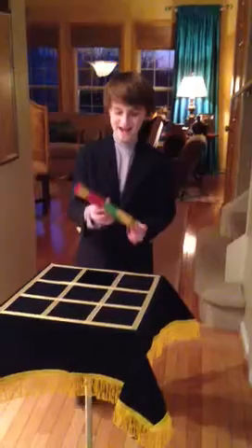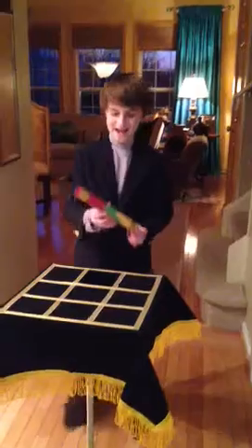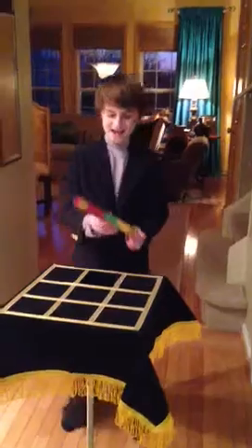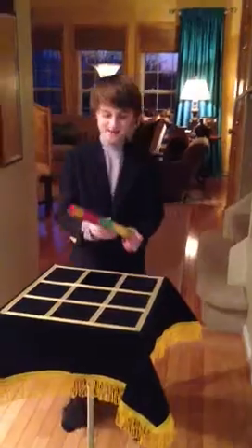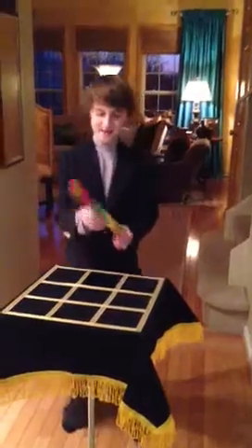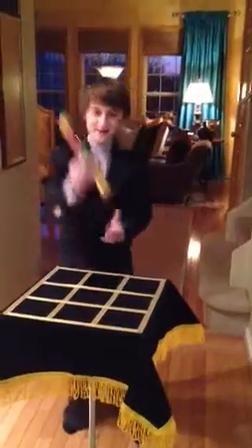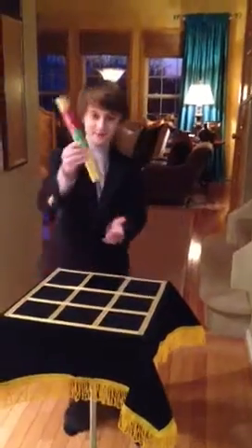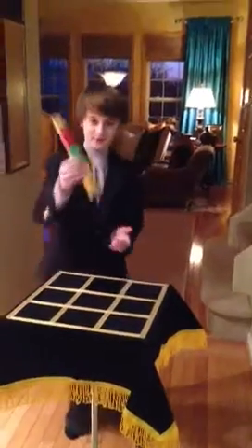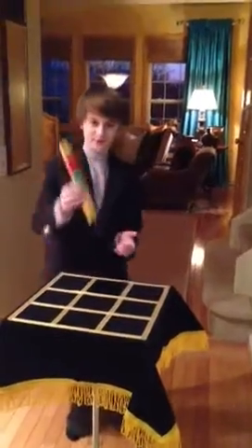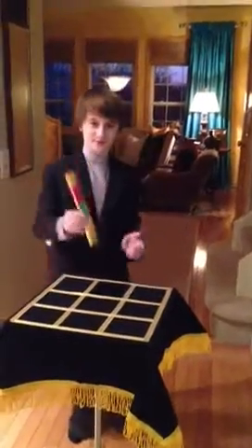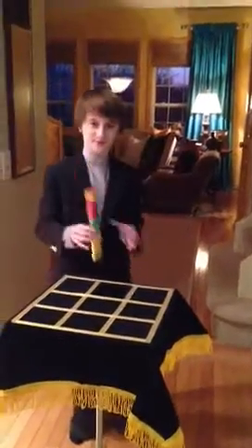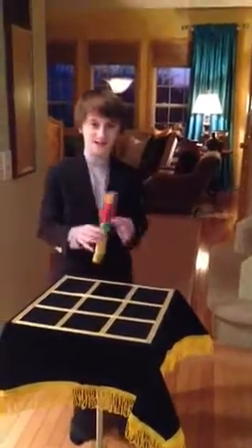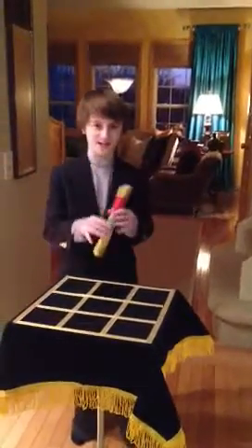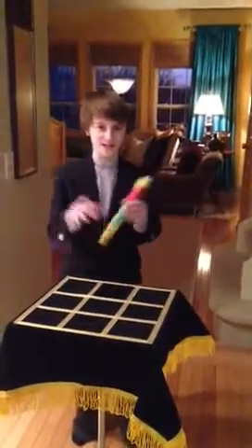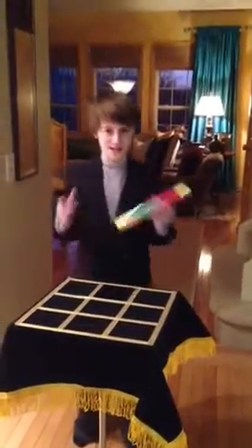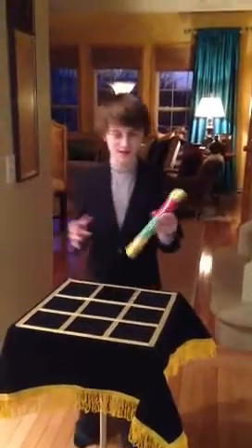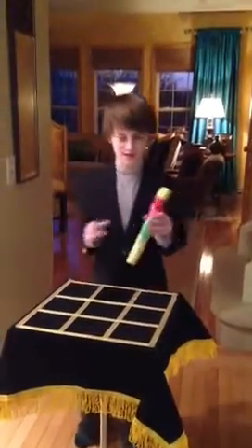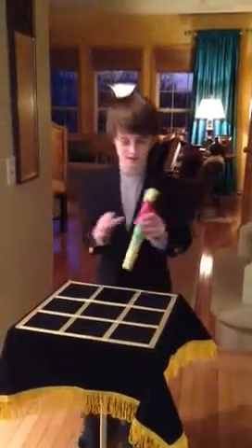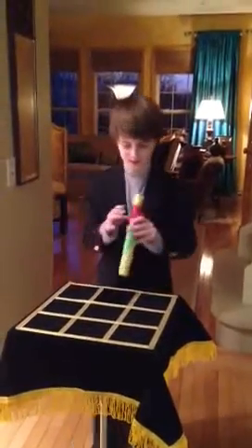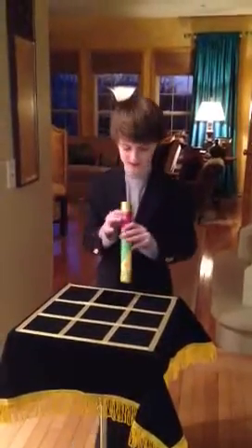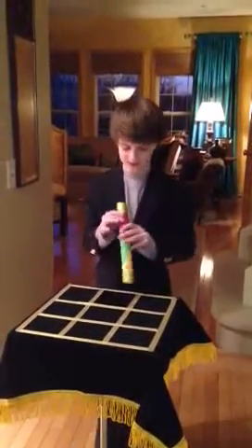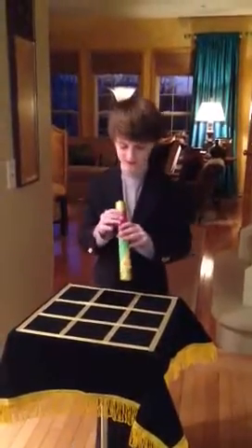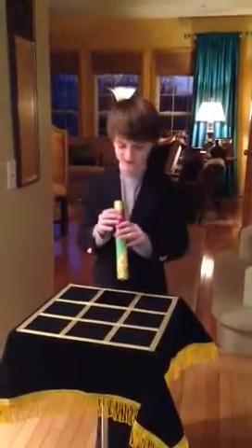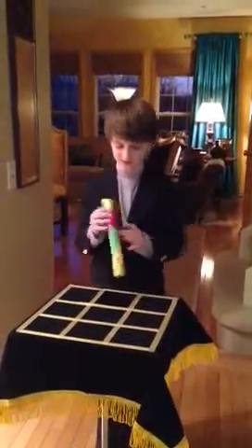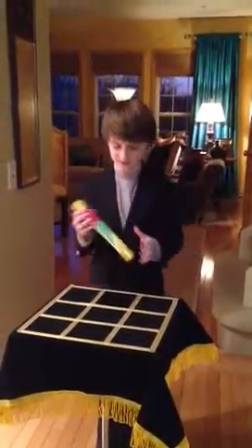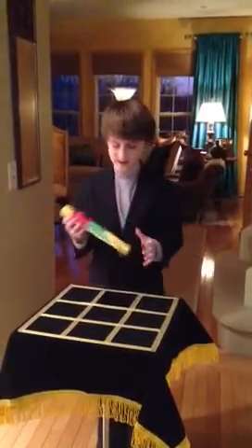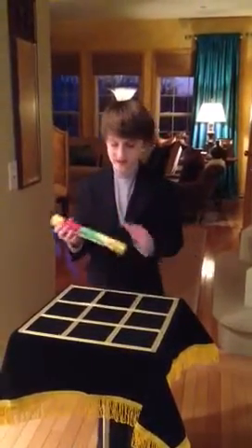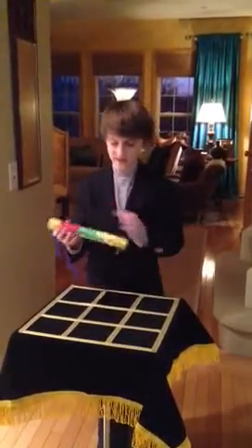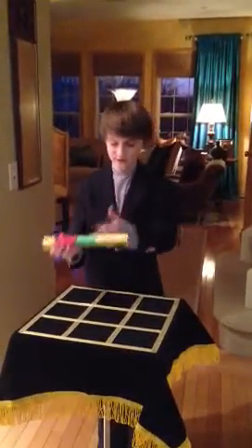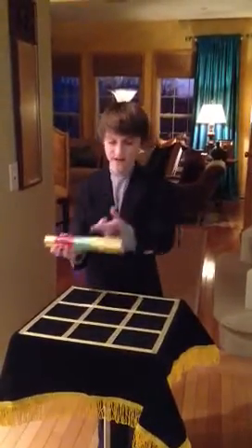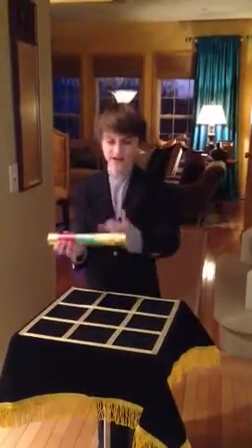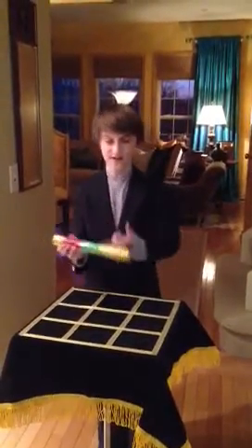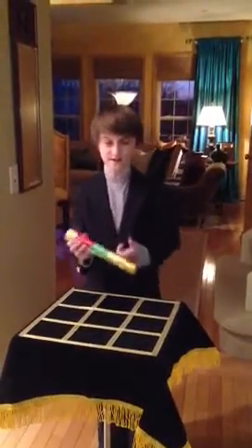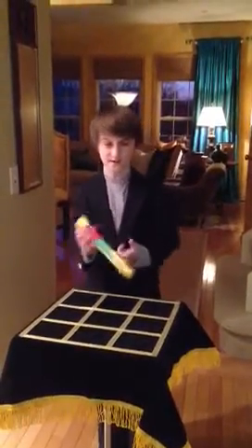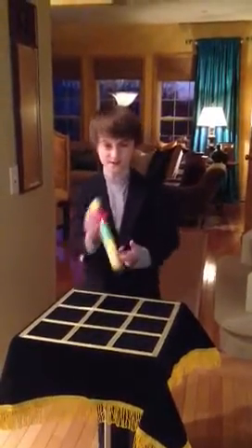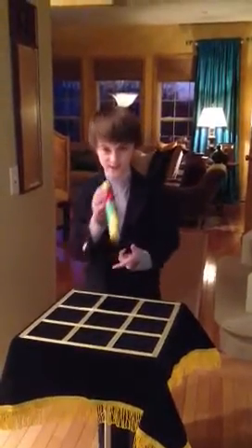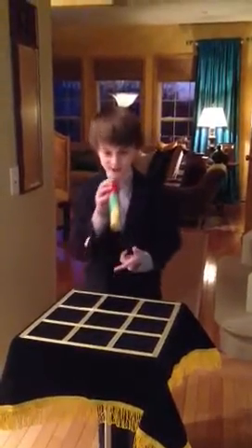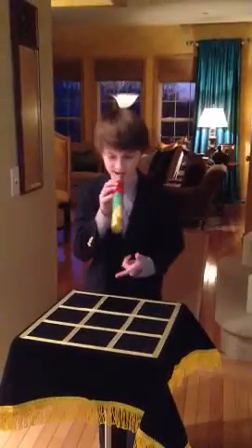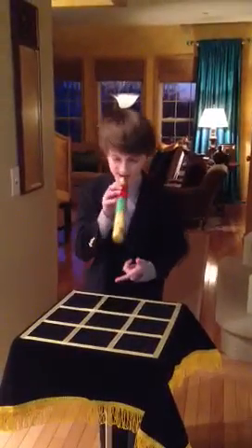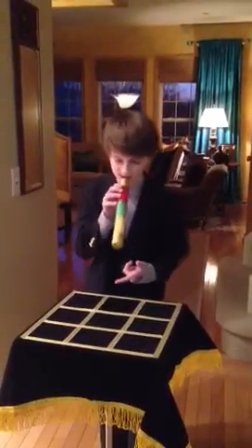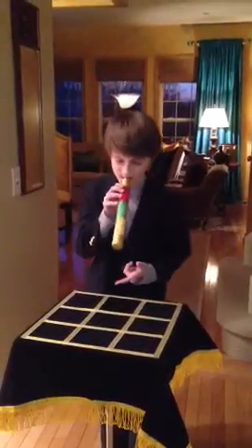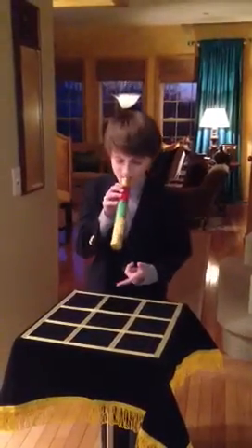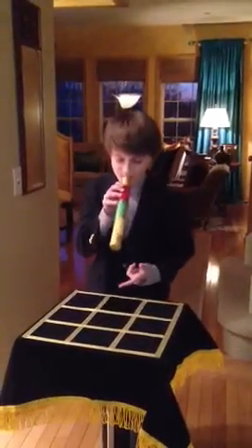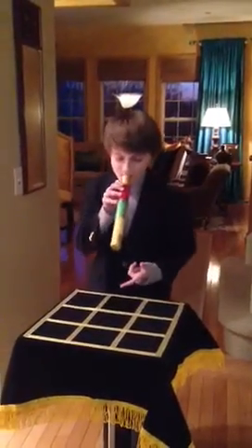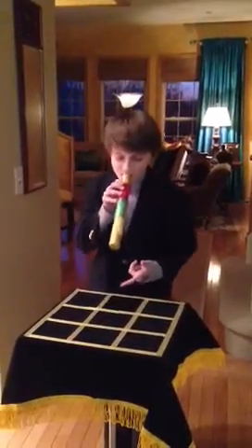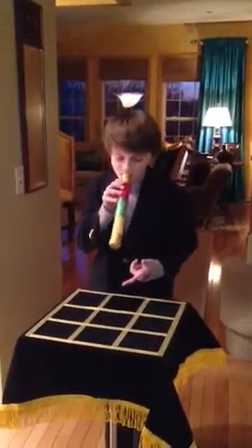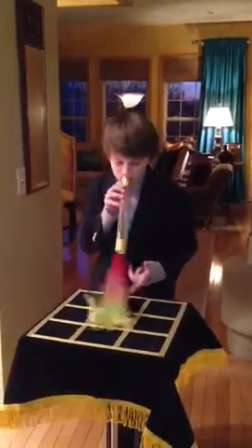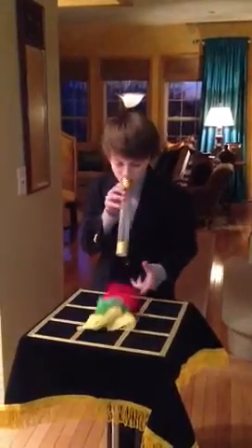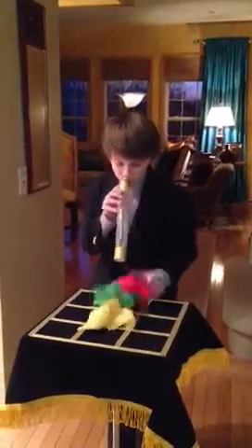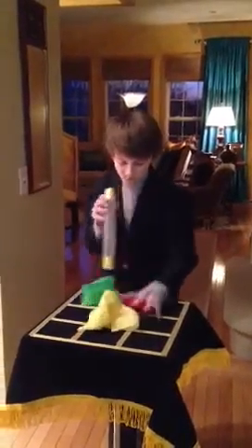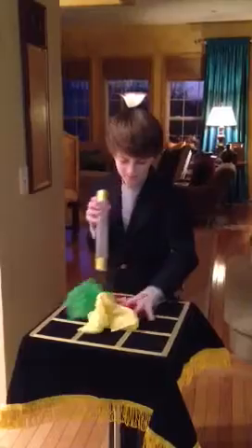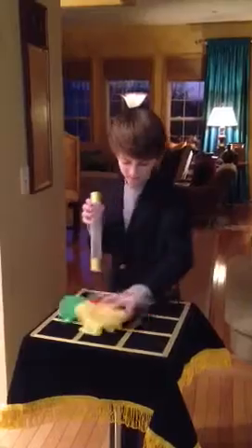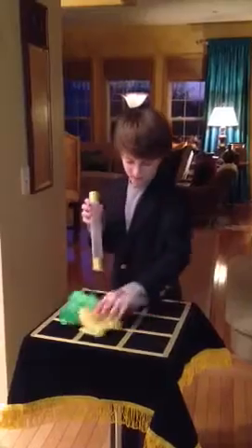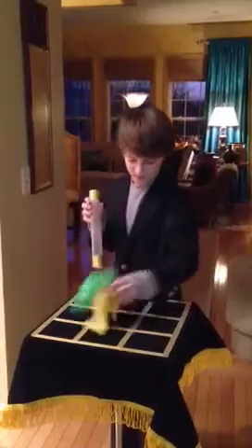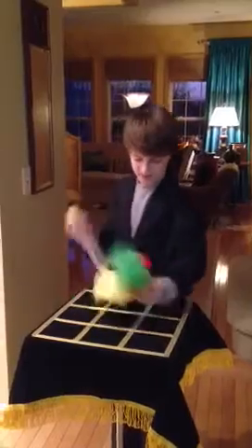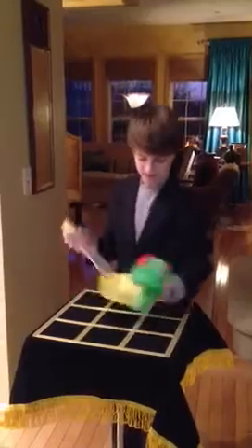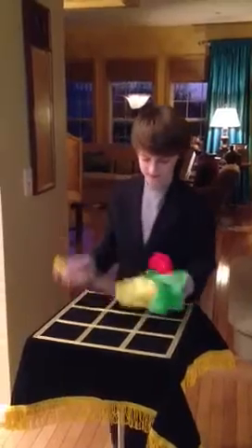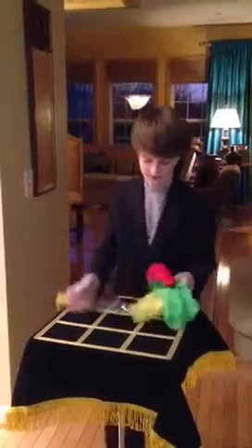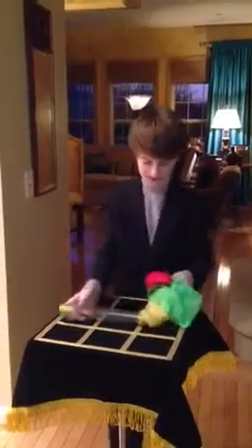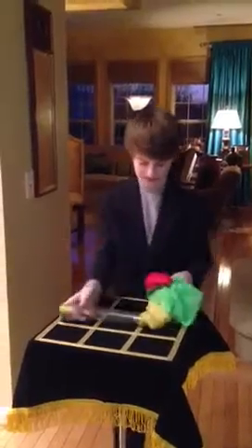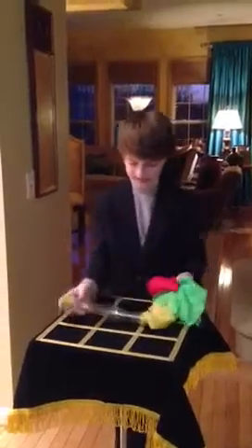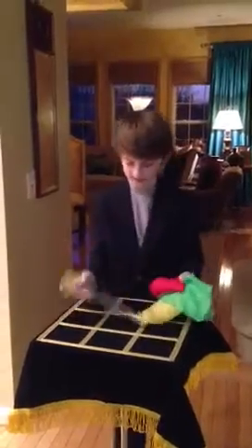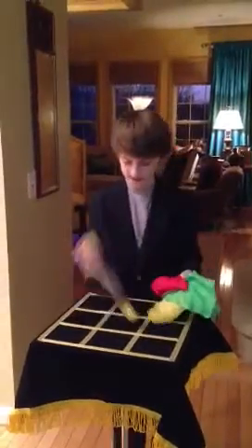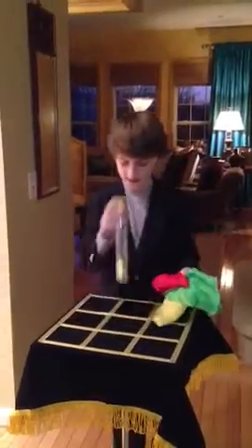Here we have a tube, it's called a crystal tube, and there's handkerchiefs in it. I'm going to blow them out, just like that.